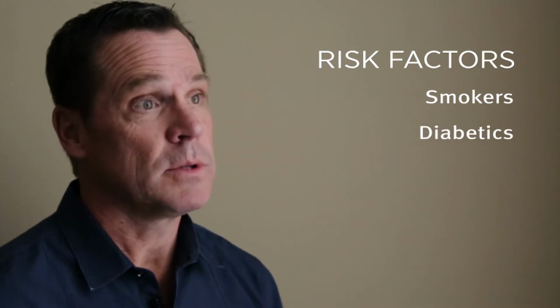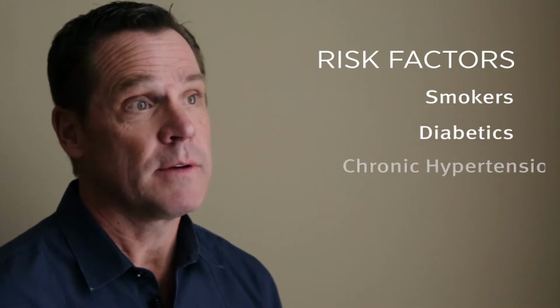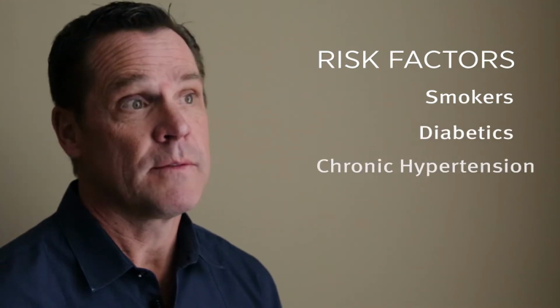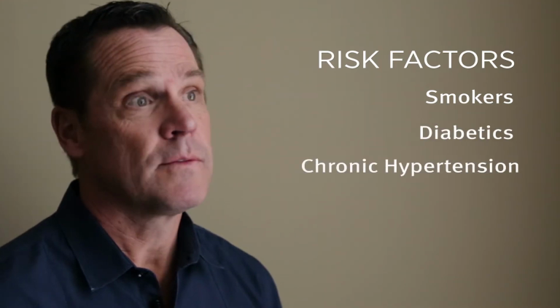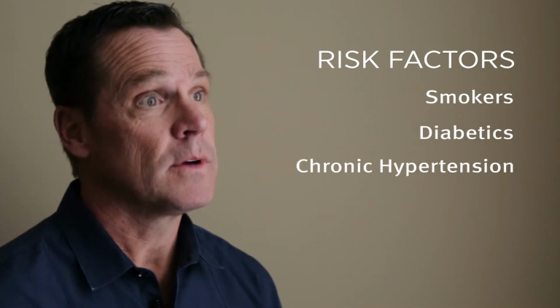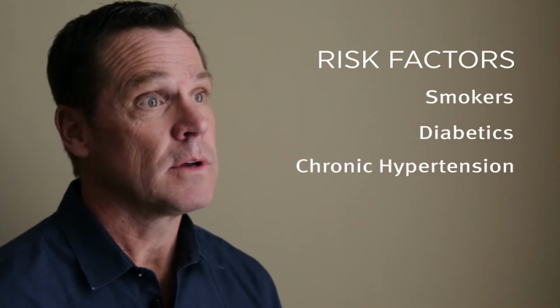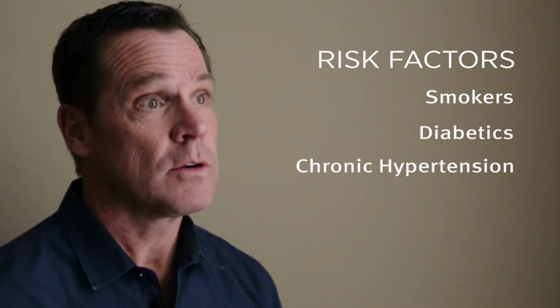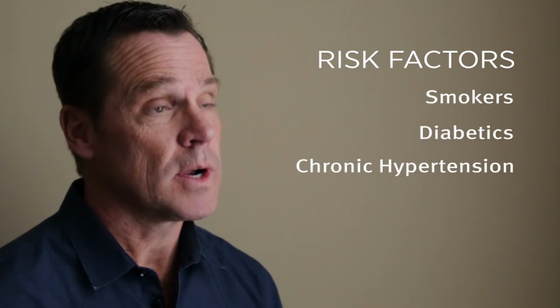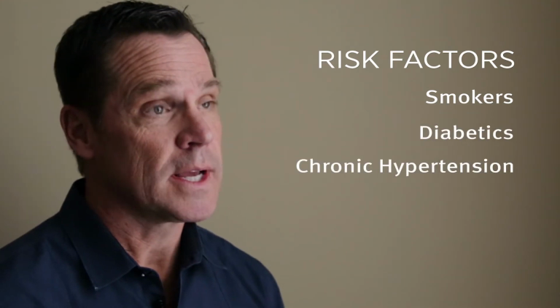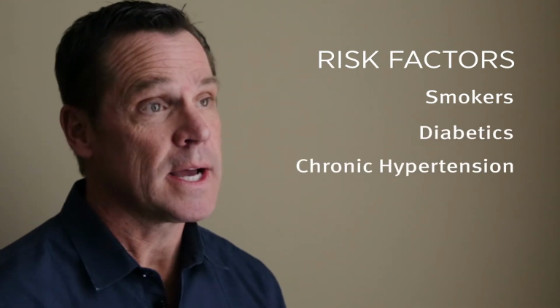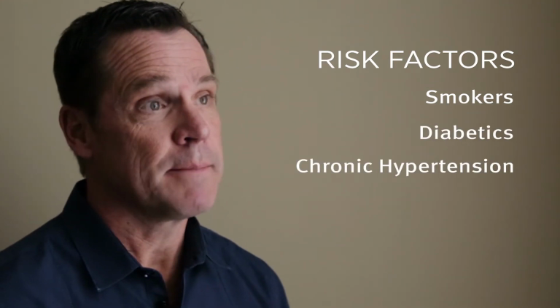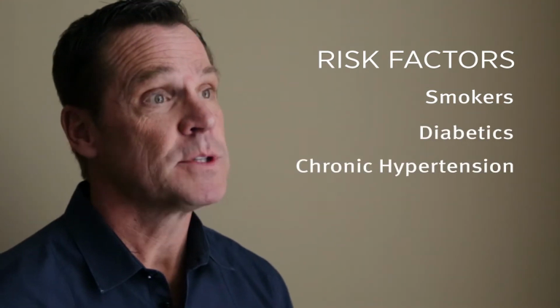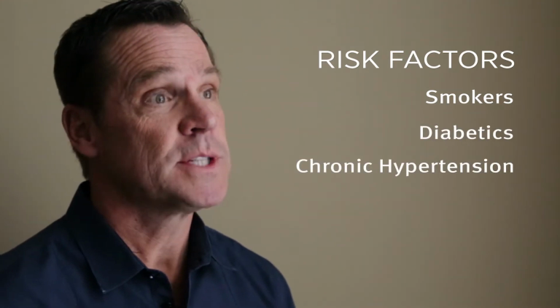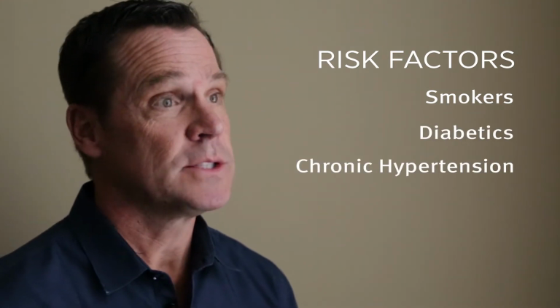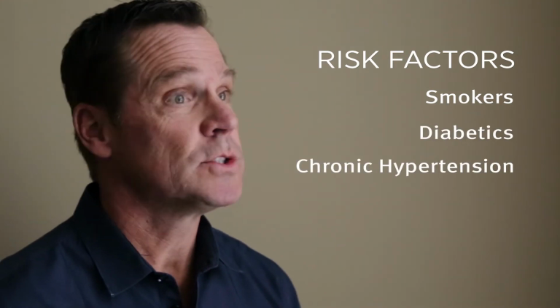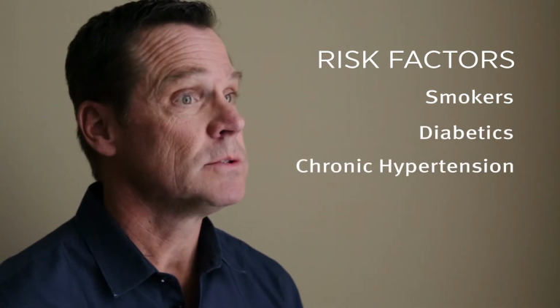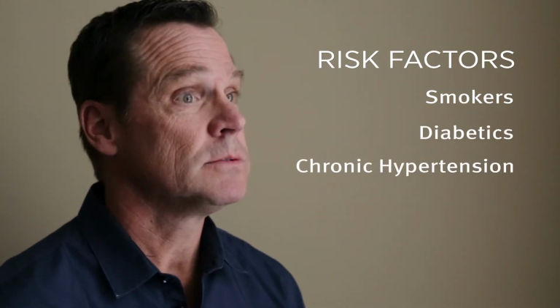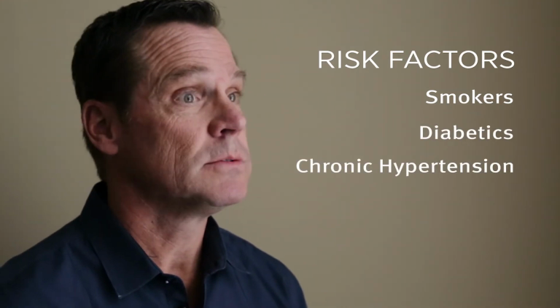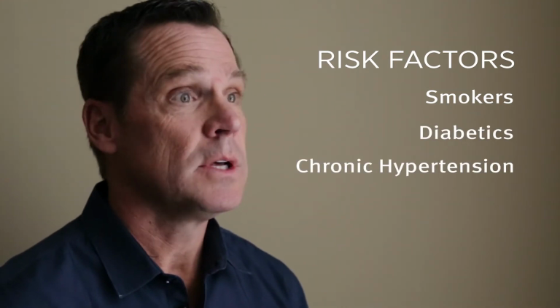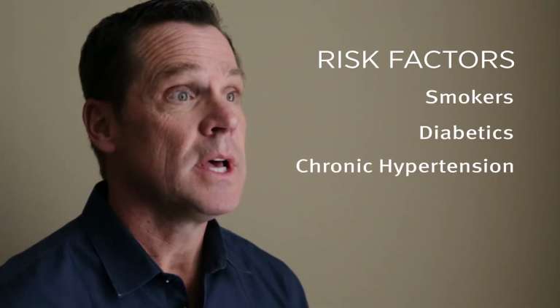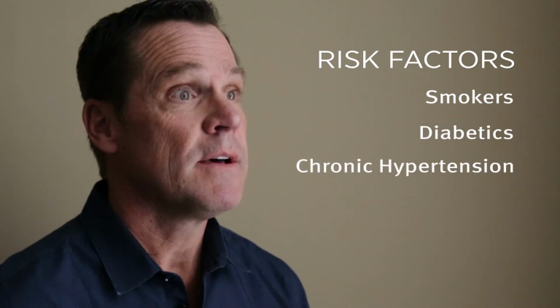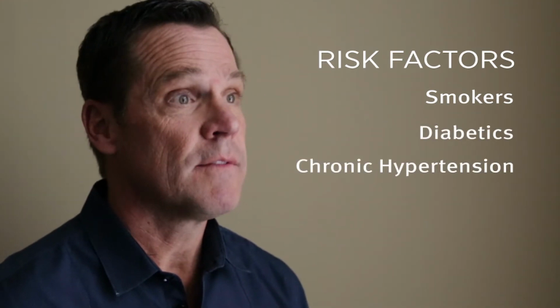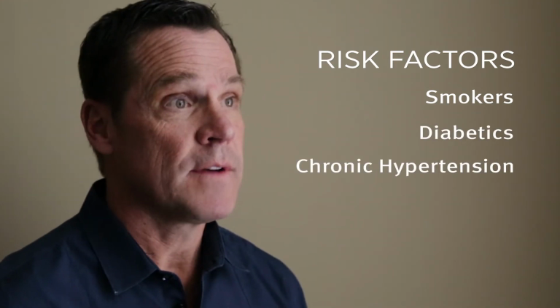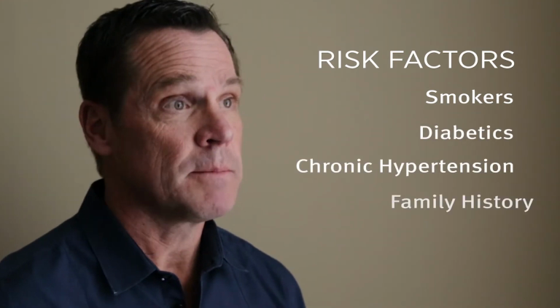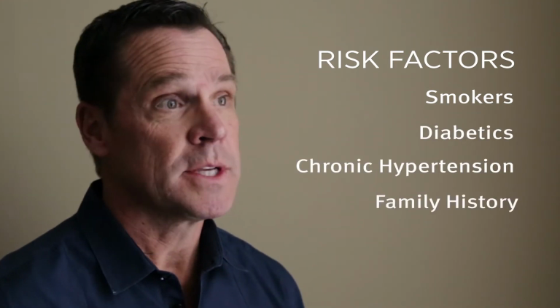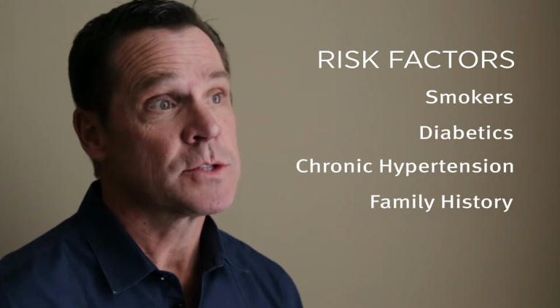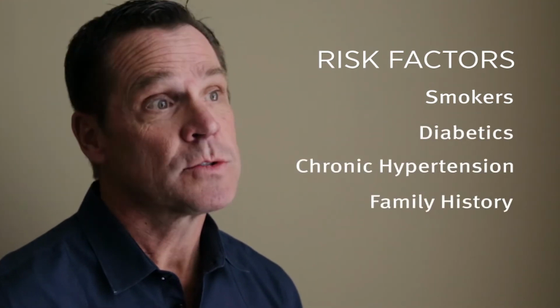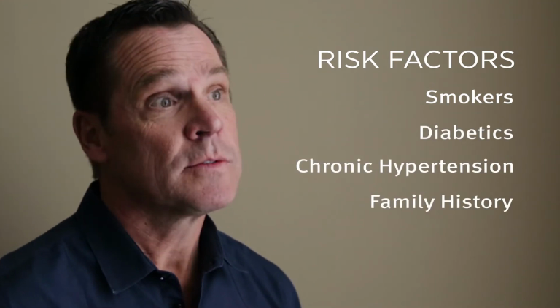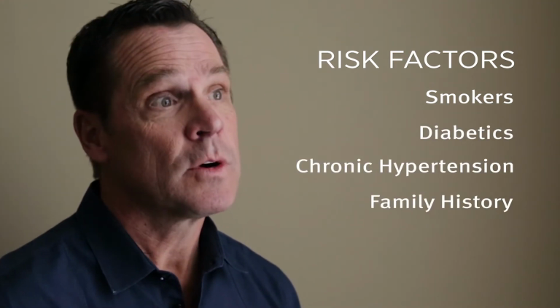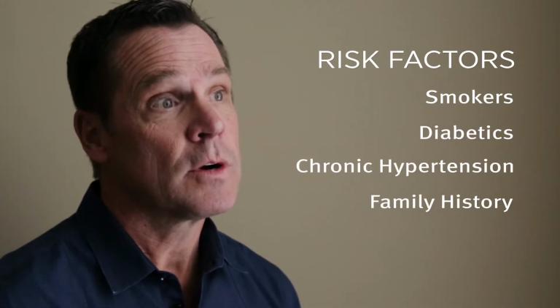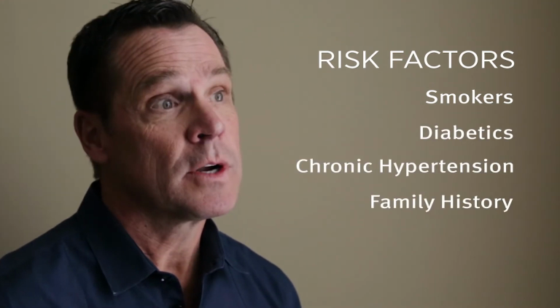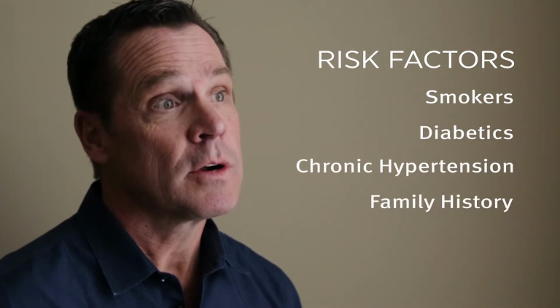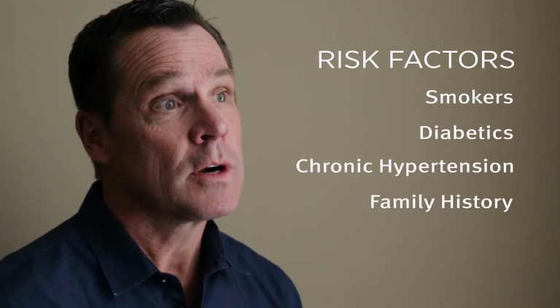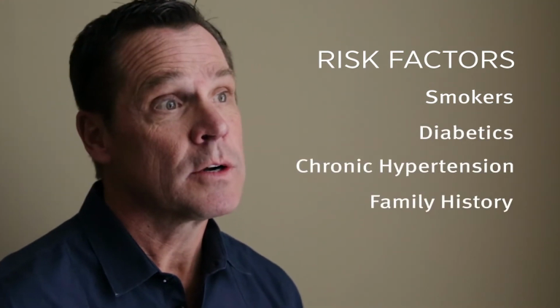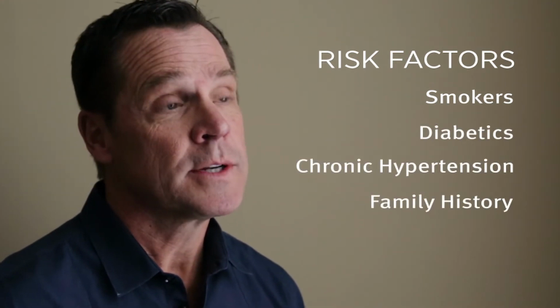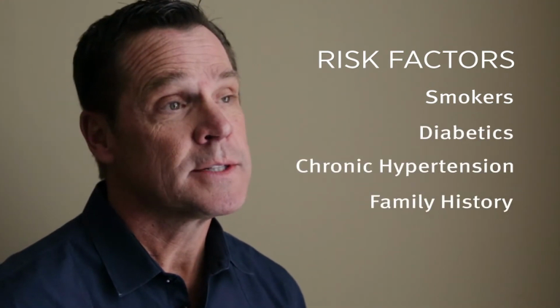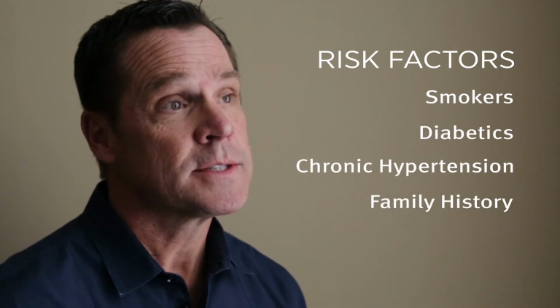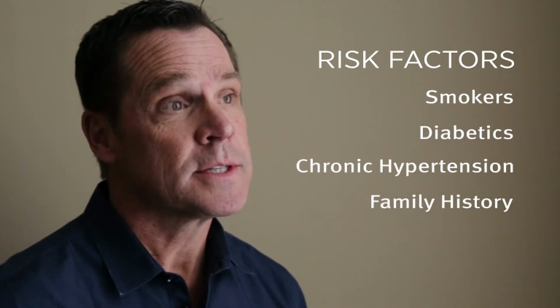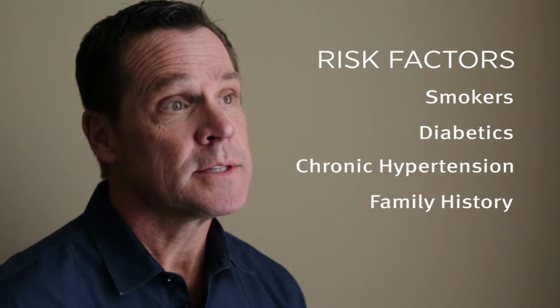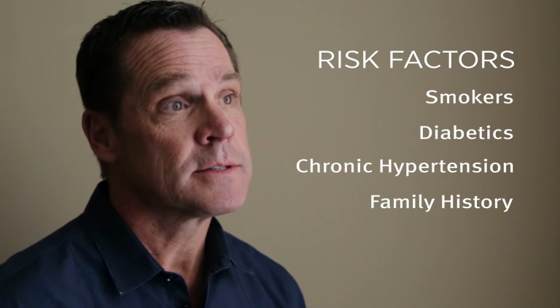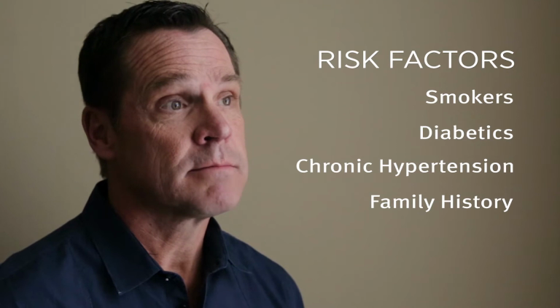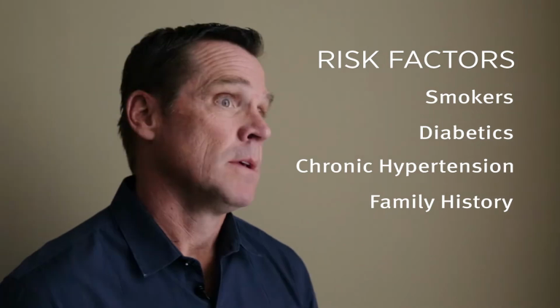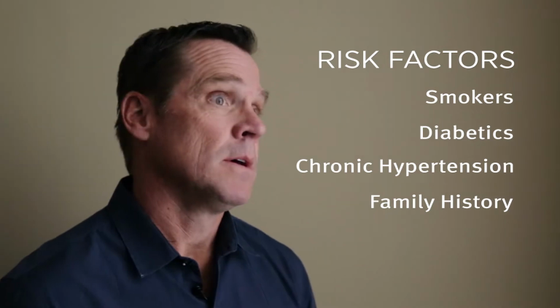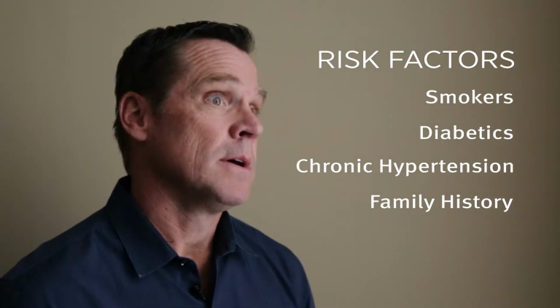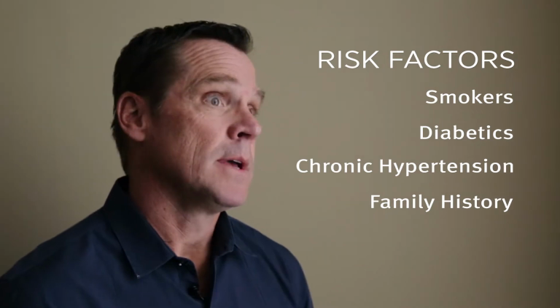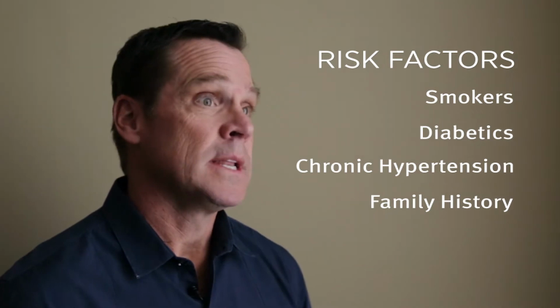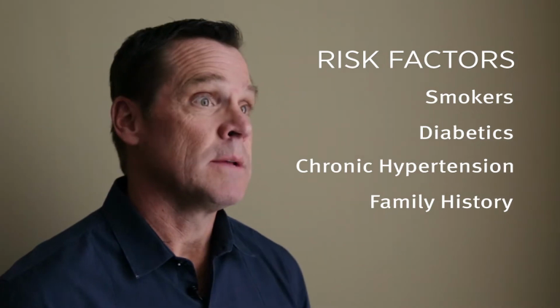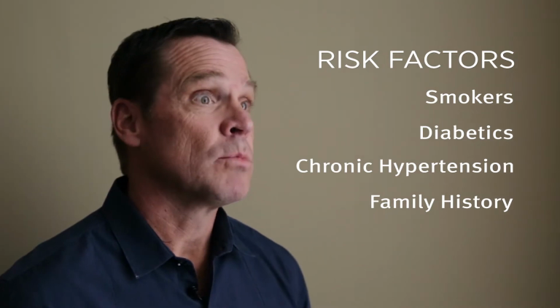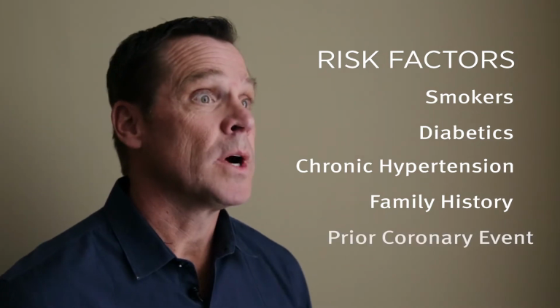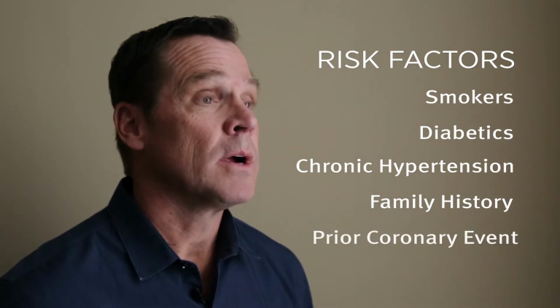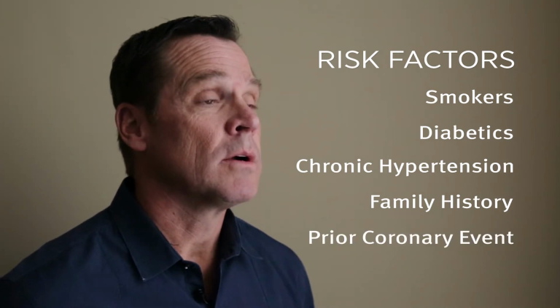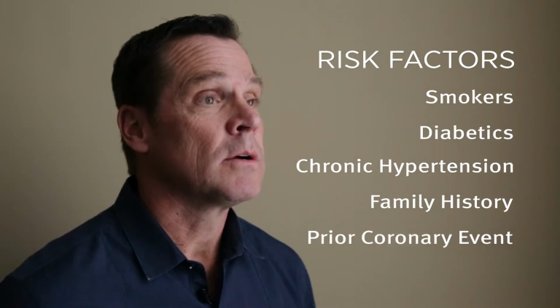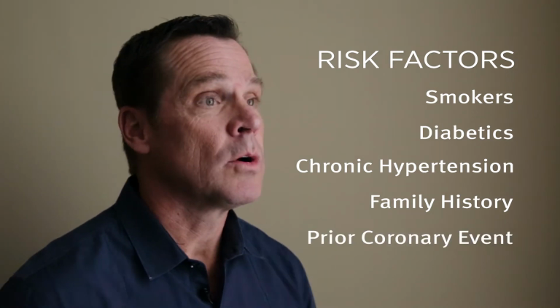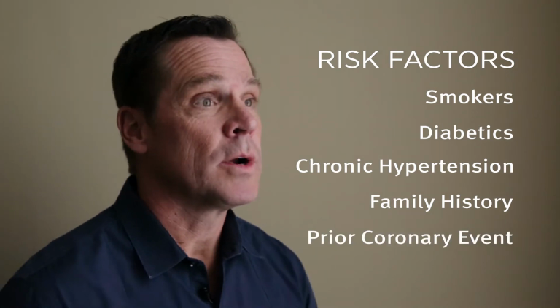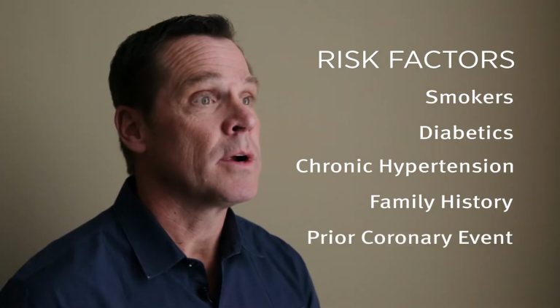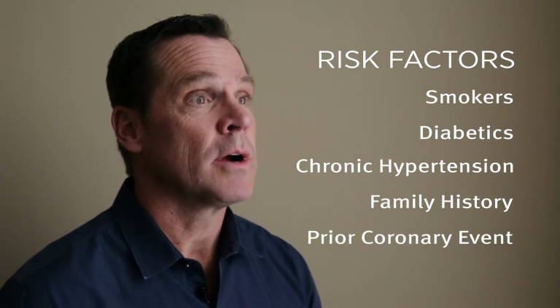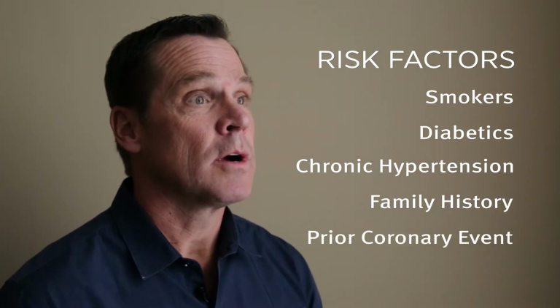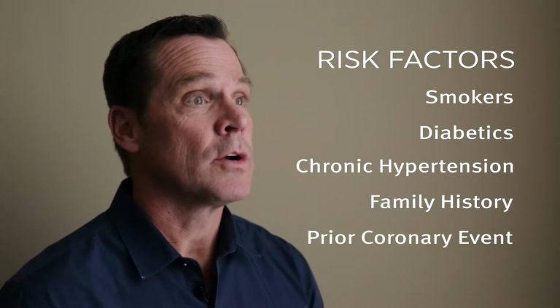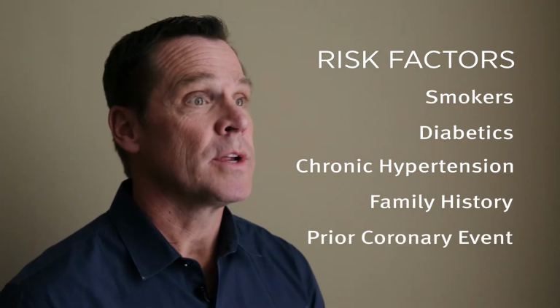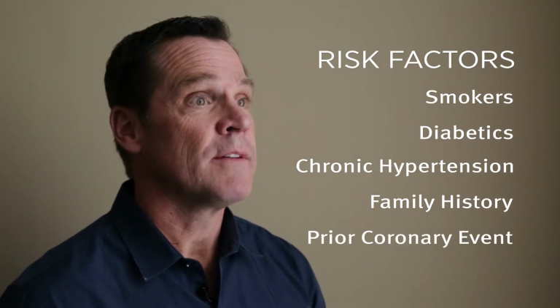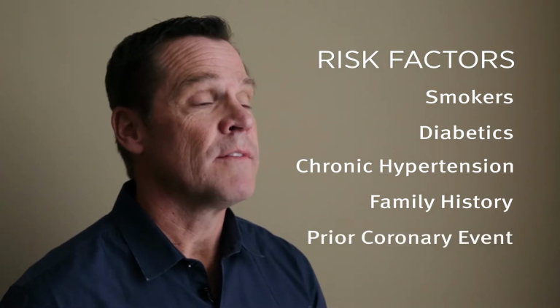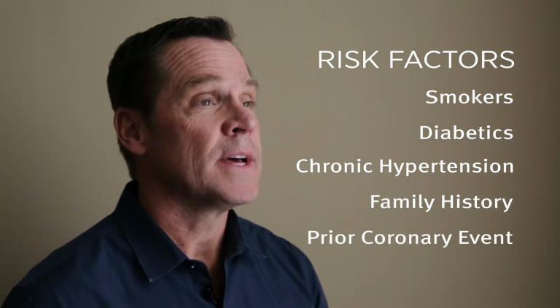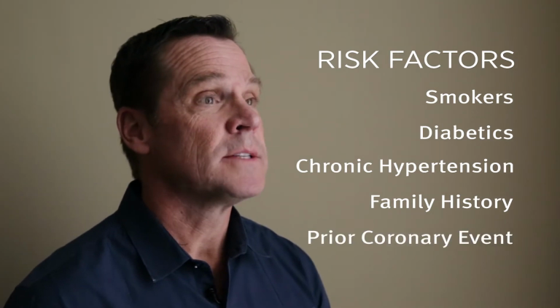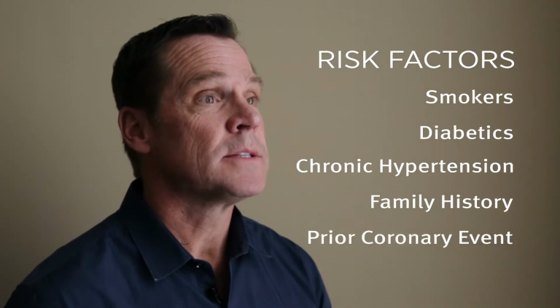people who have chronic hypertension, family history of coronary artery disease, or any prior coronary artery event.